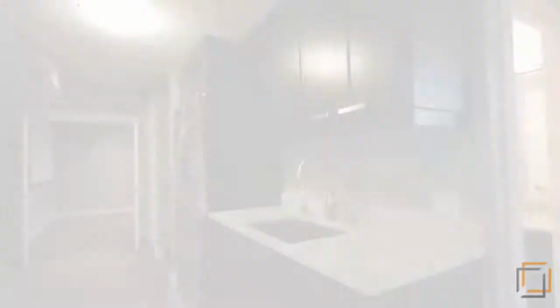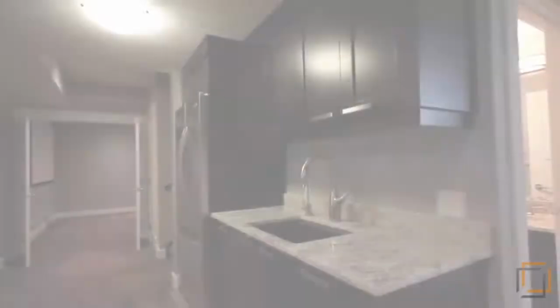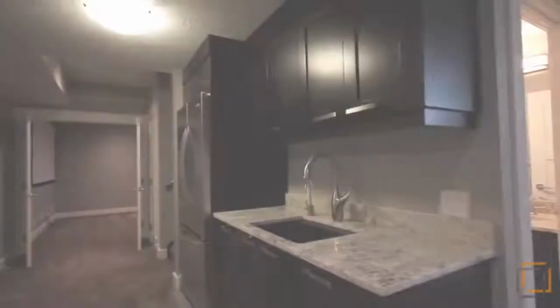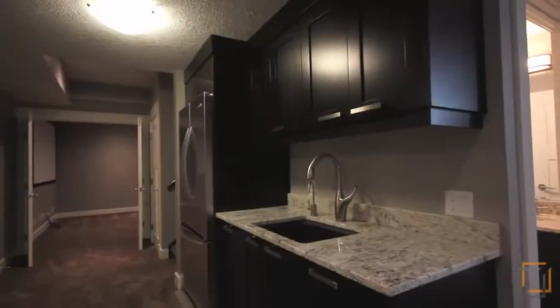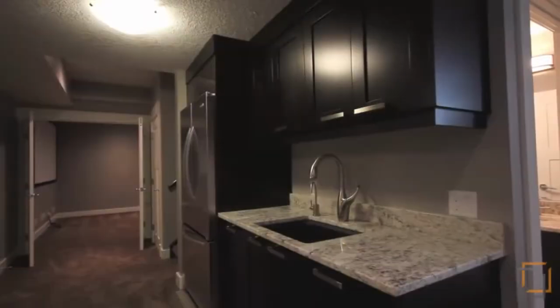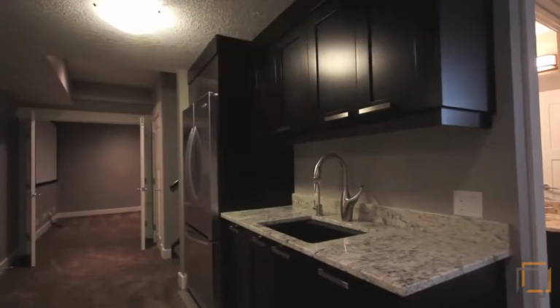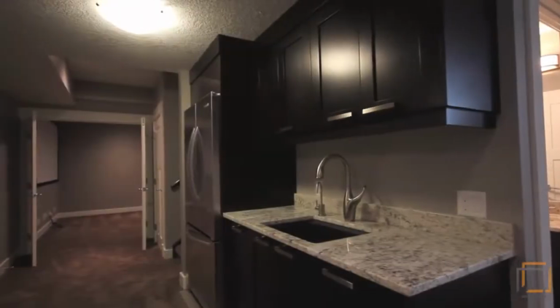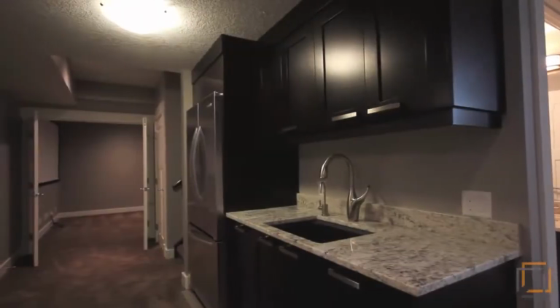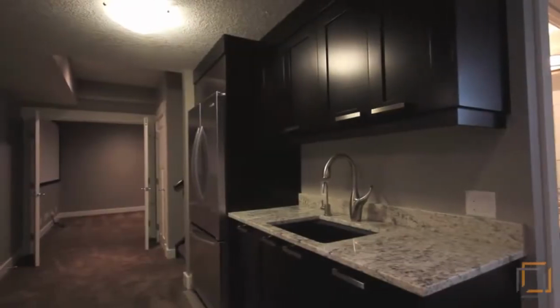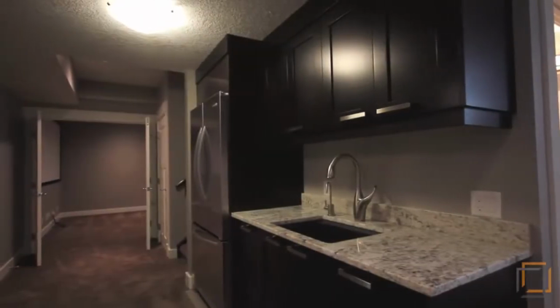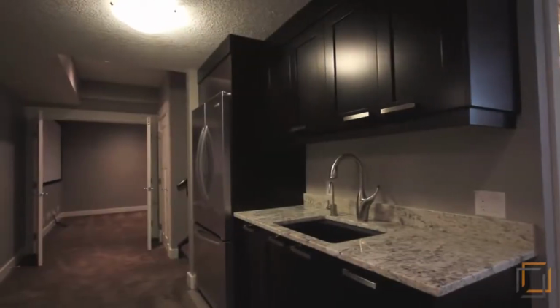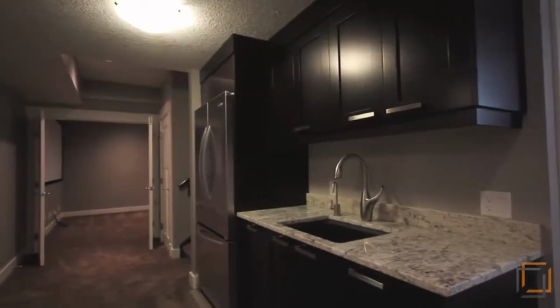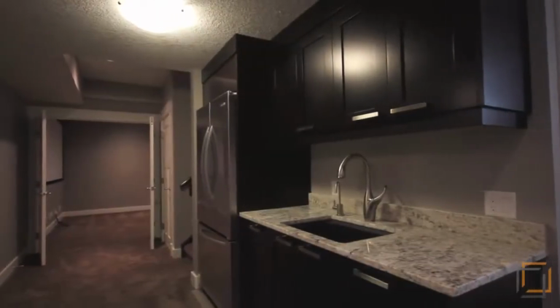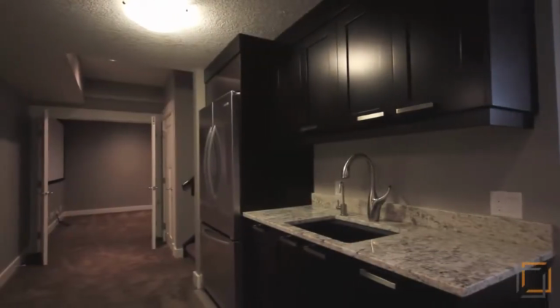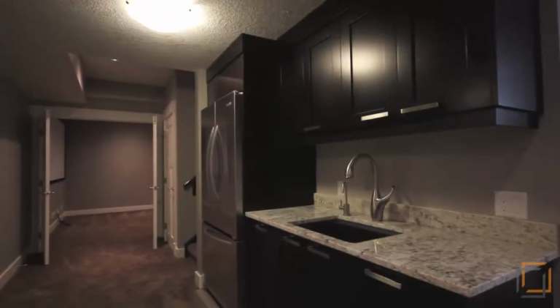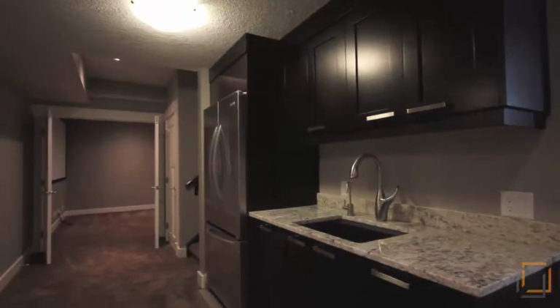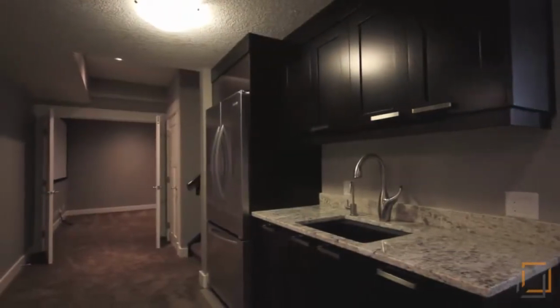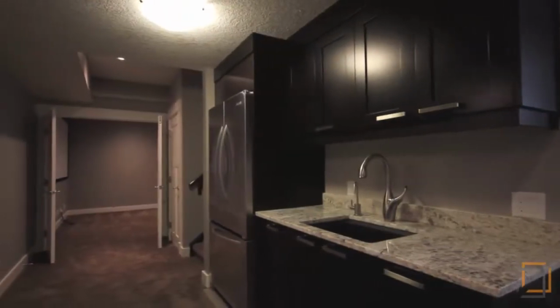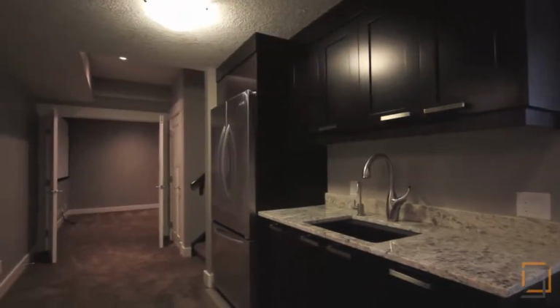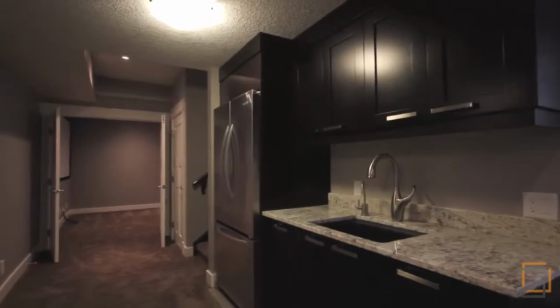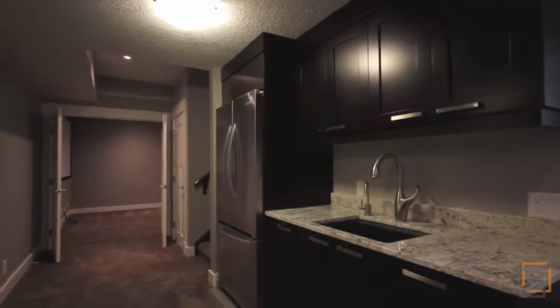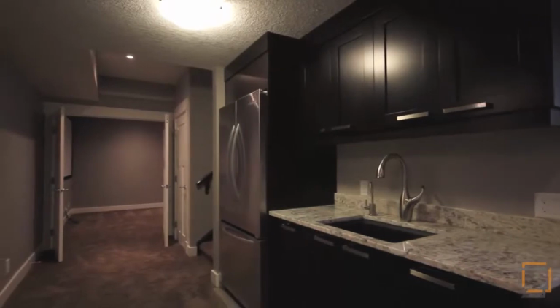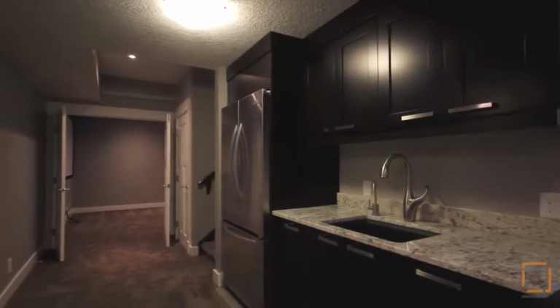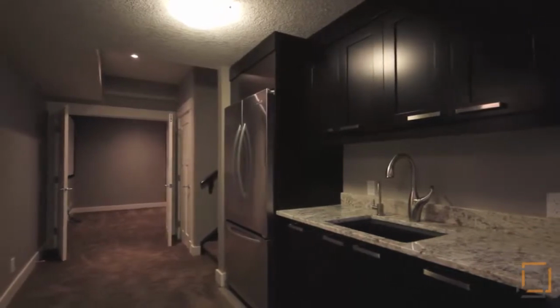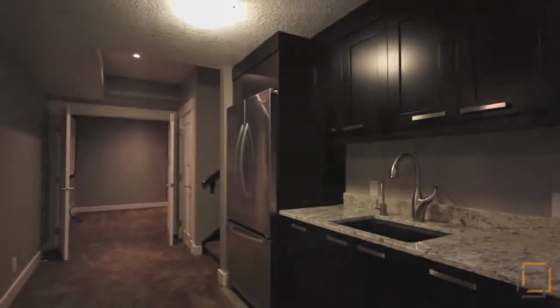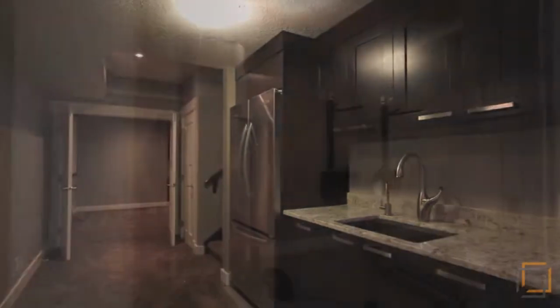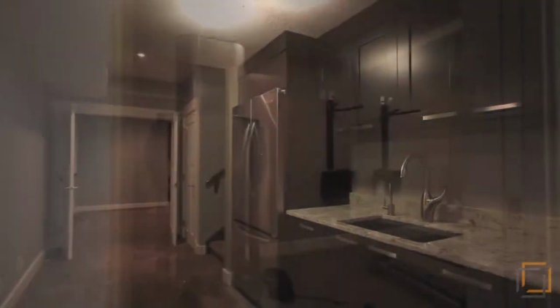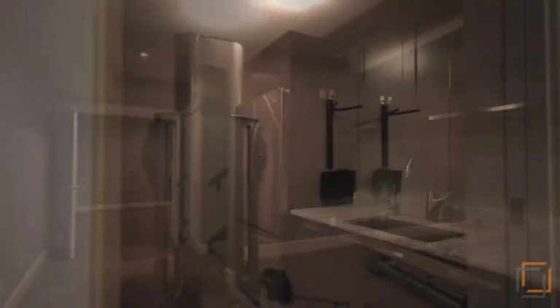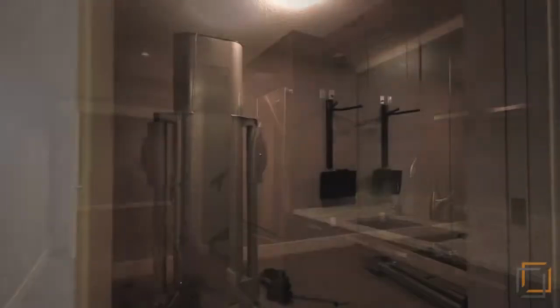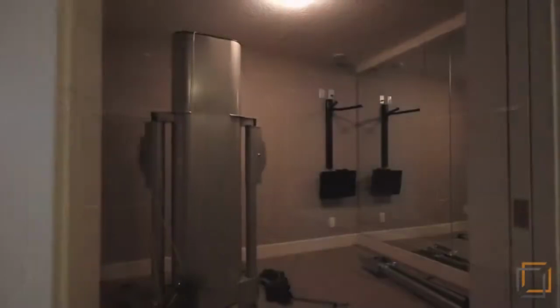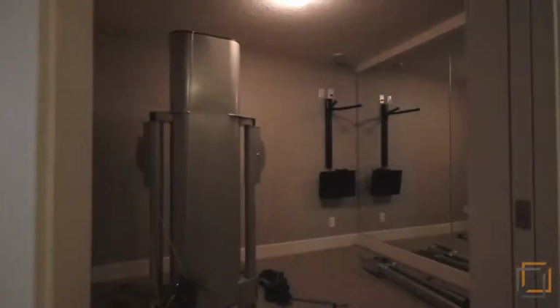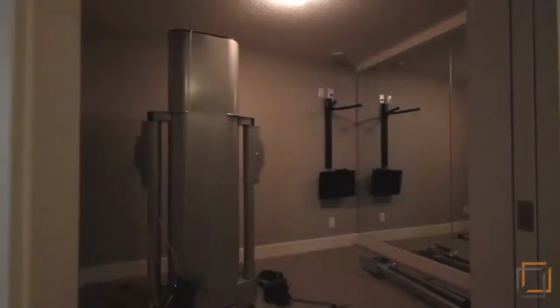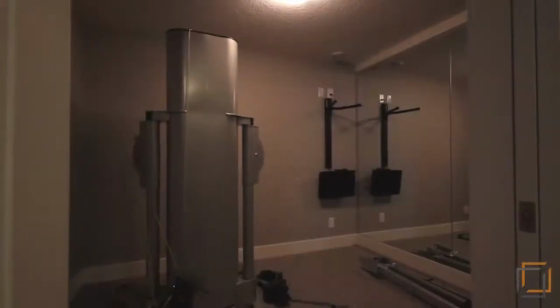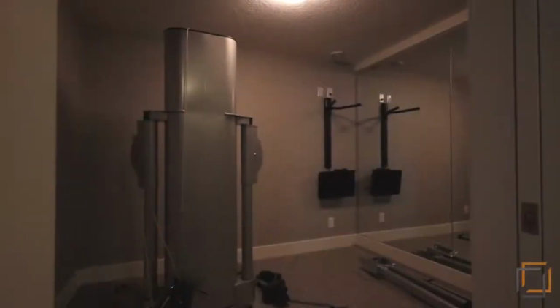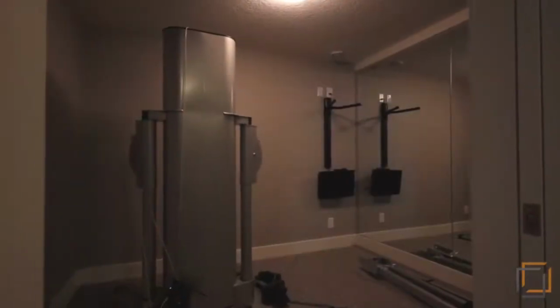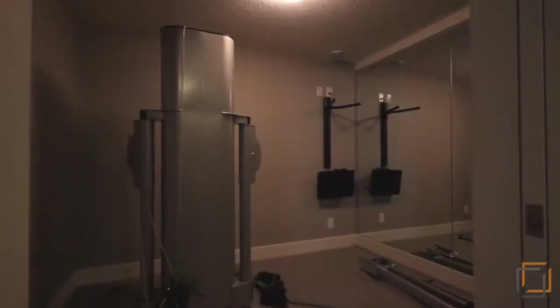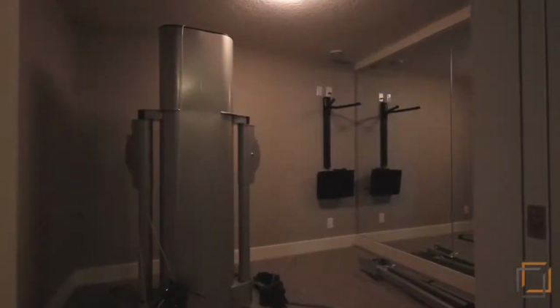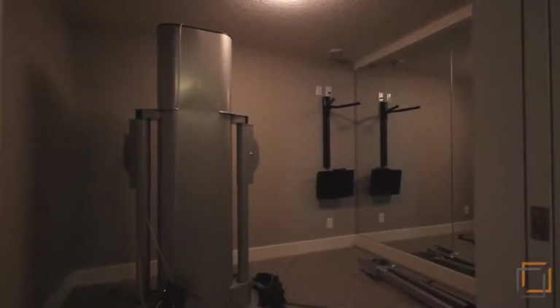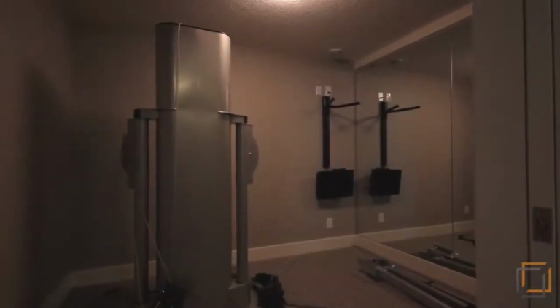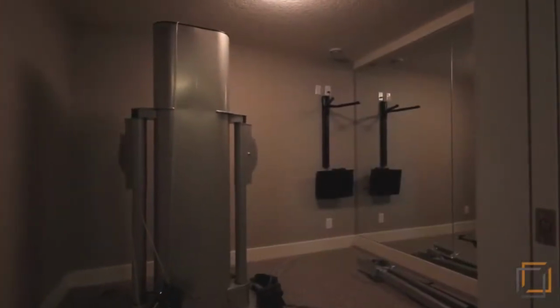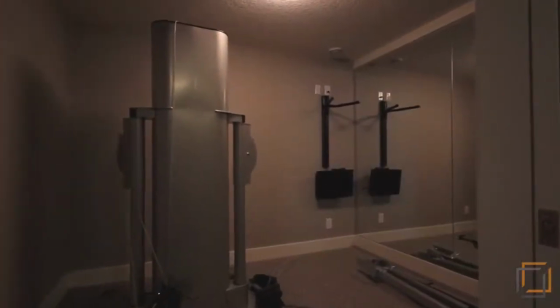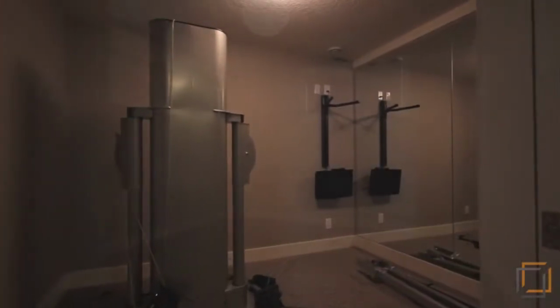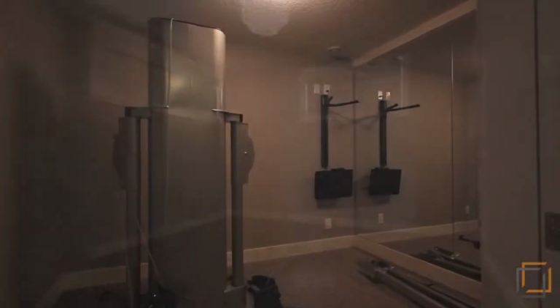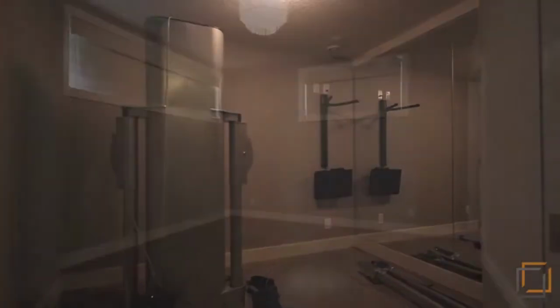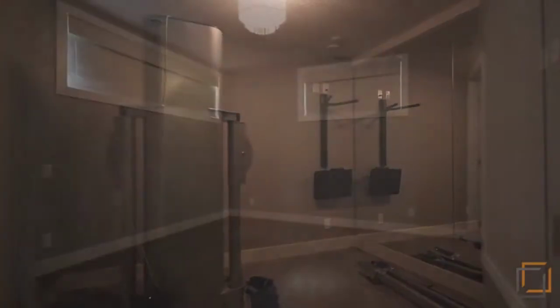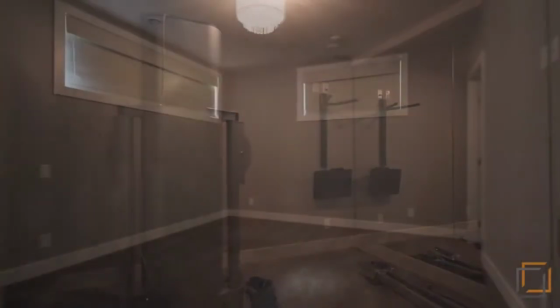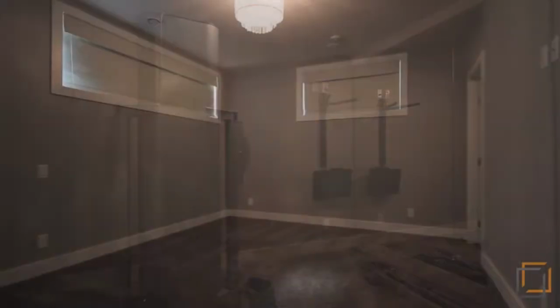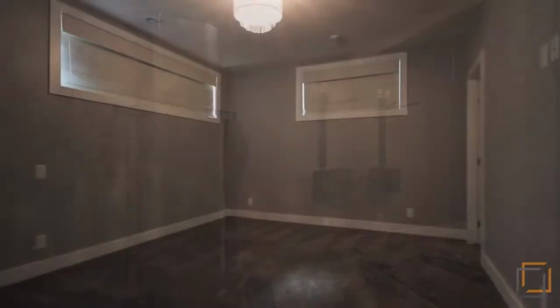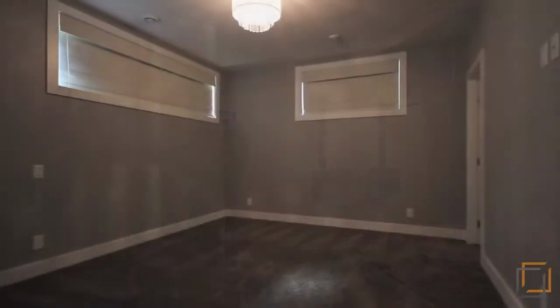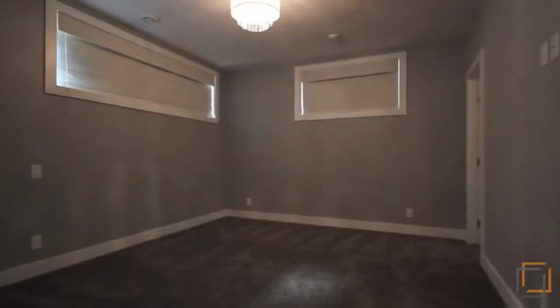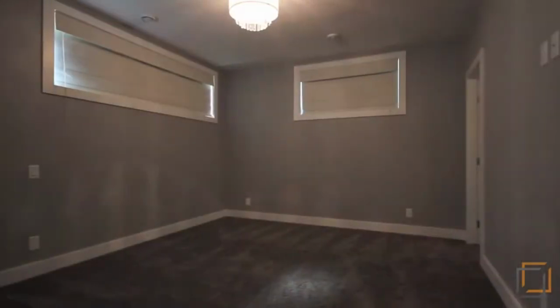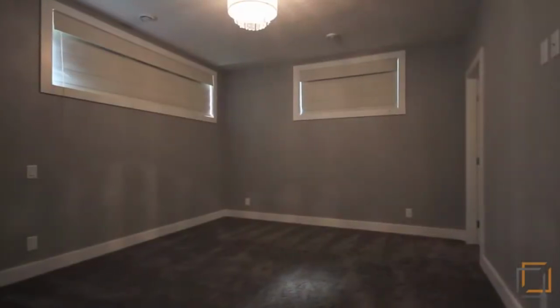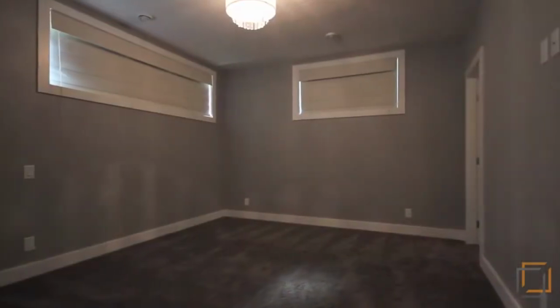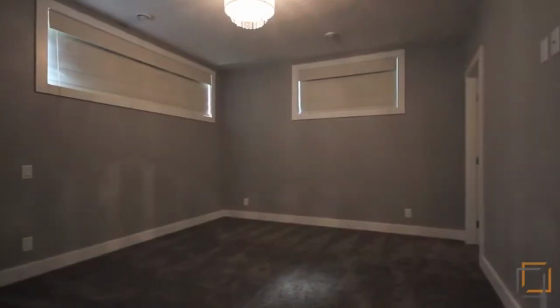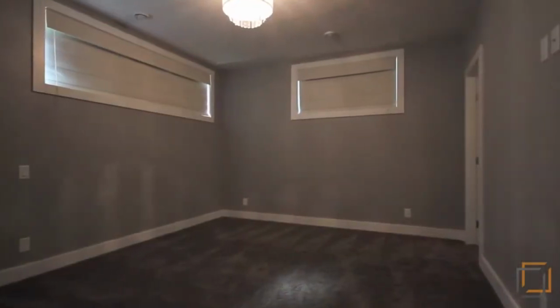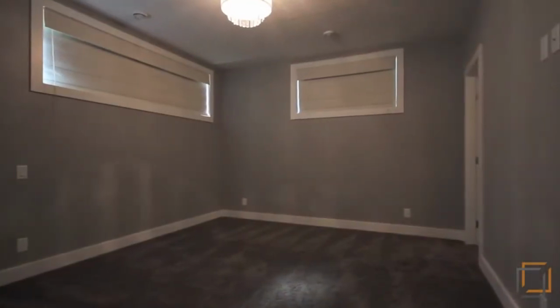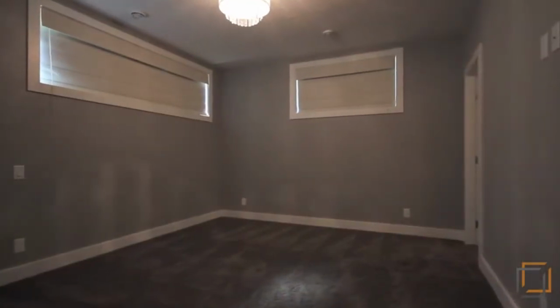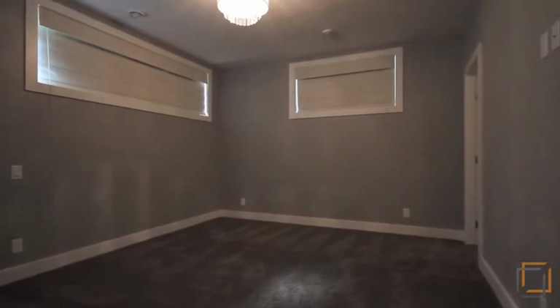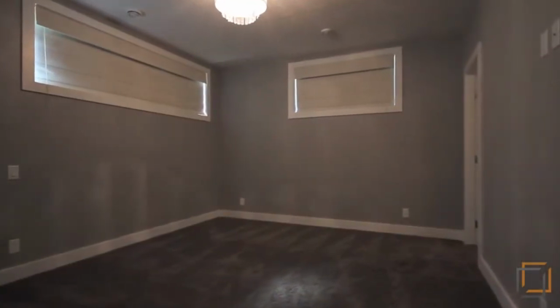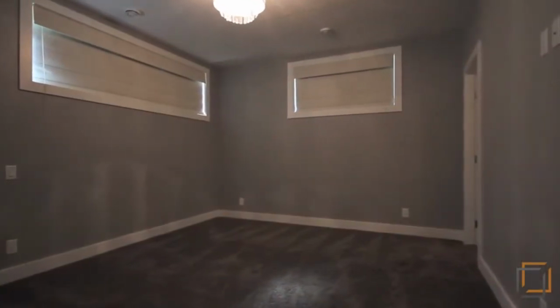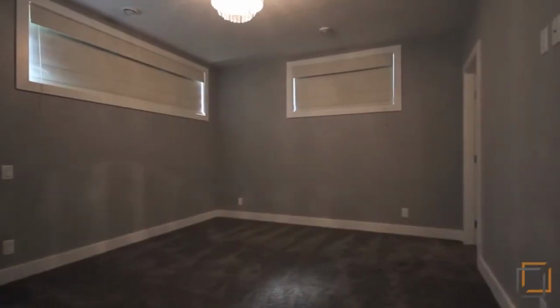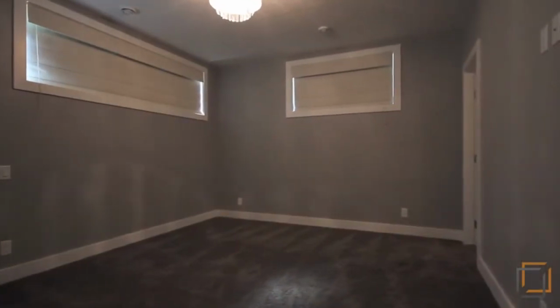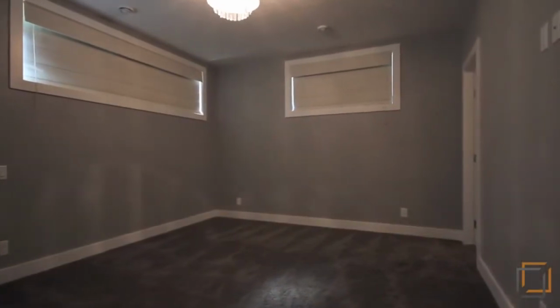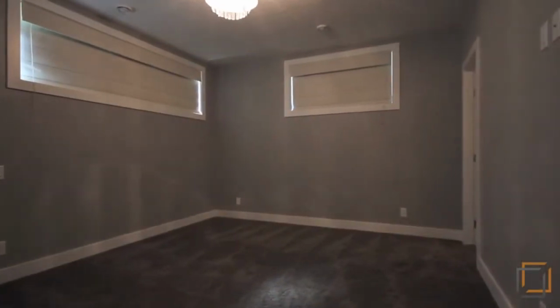The basement is fully finished with a wet bar, gym and guest bedroom. With a heated floor, you'll be cozy no matter what the season.